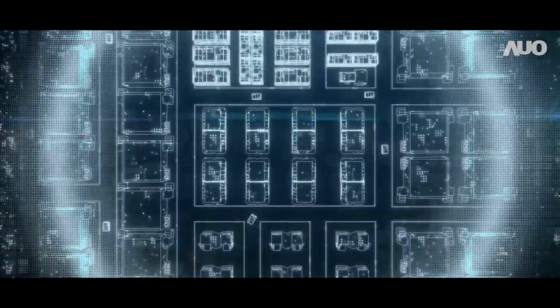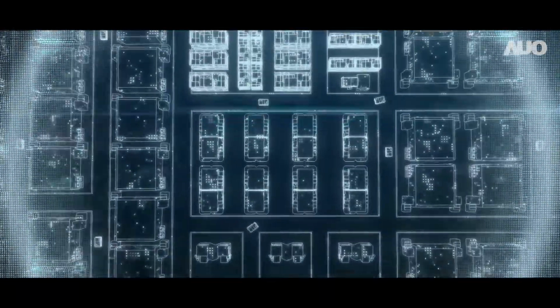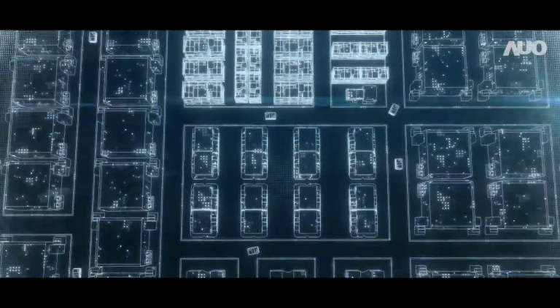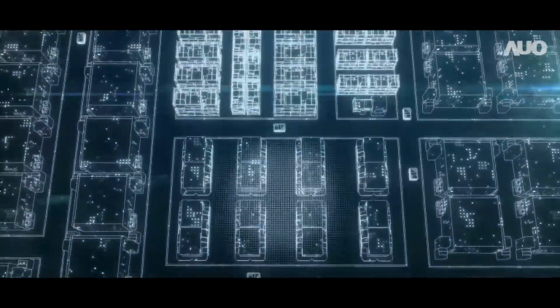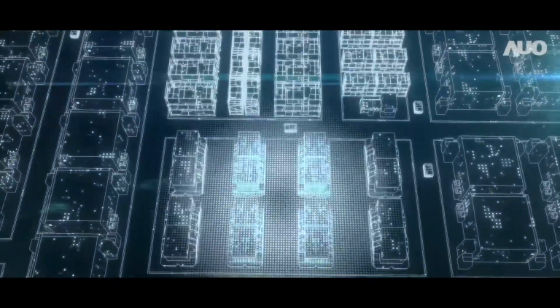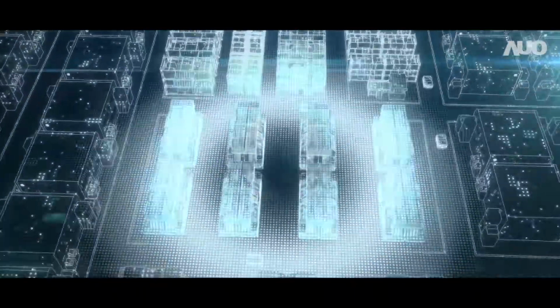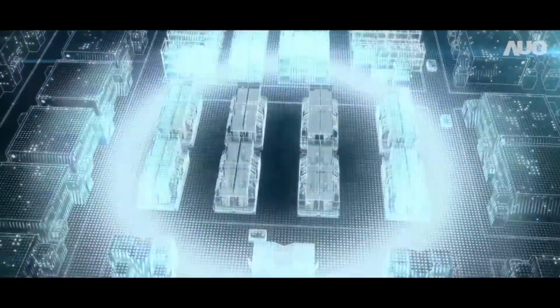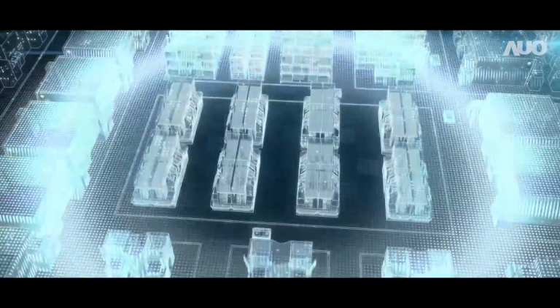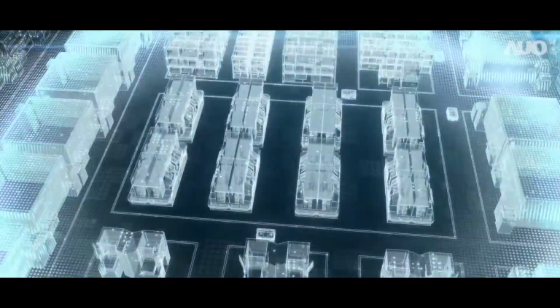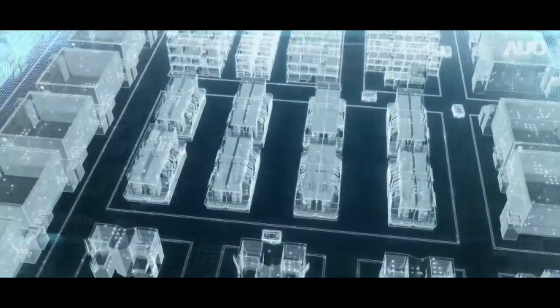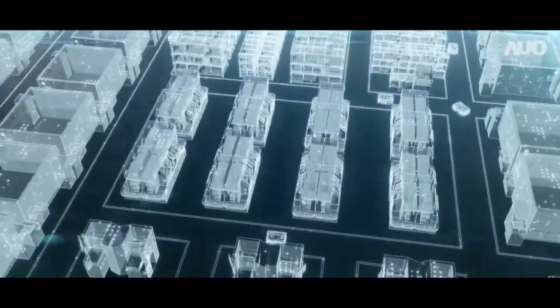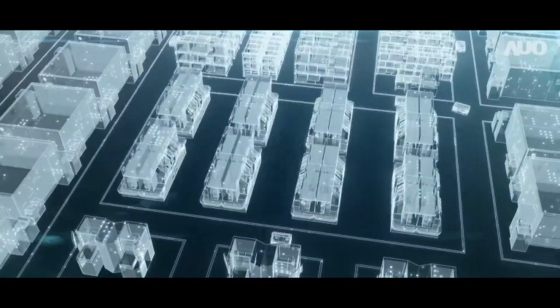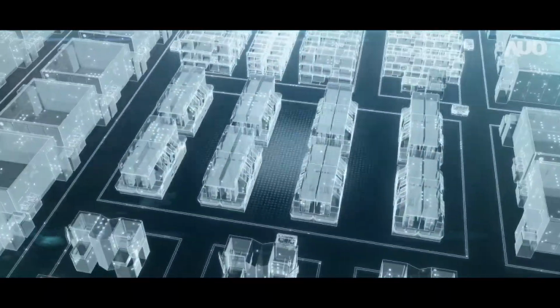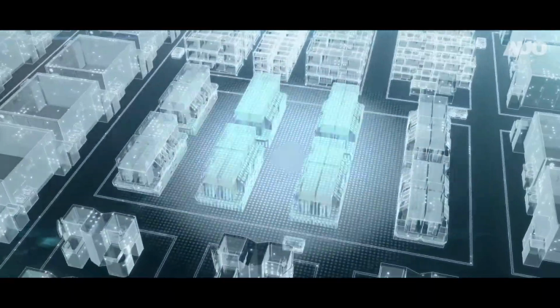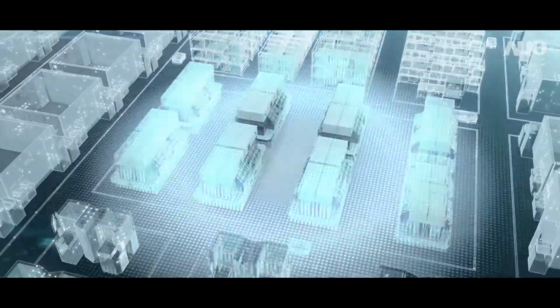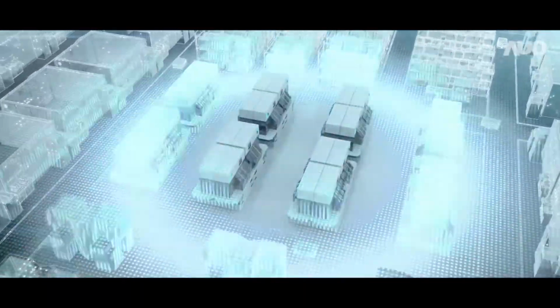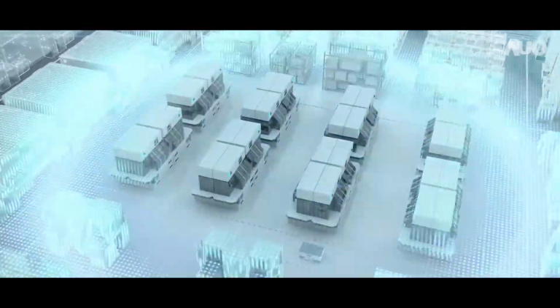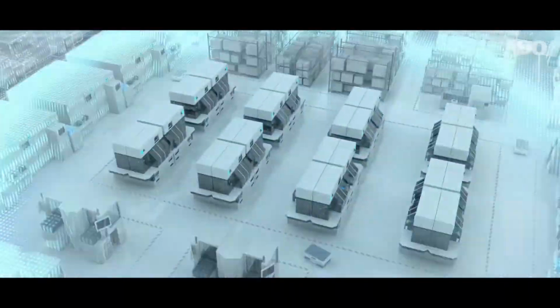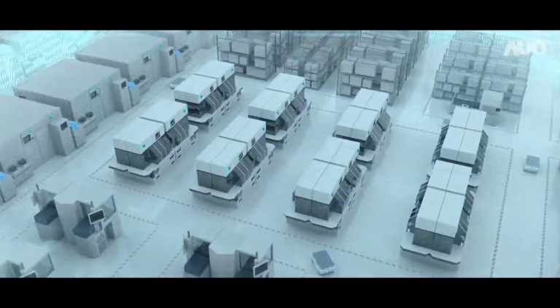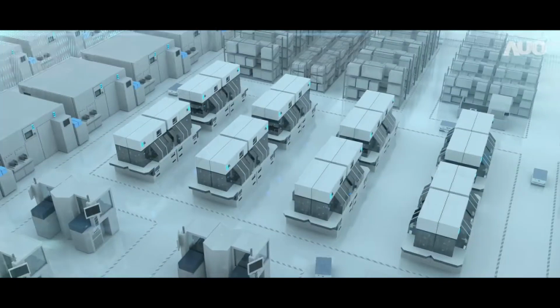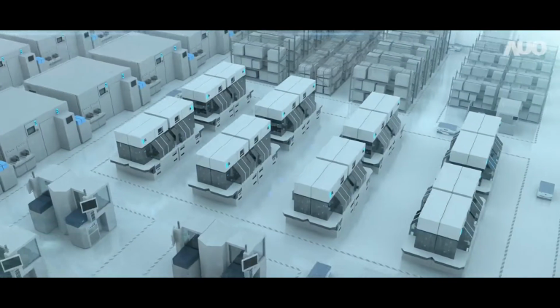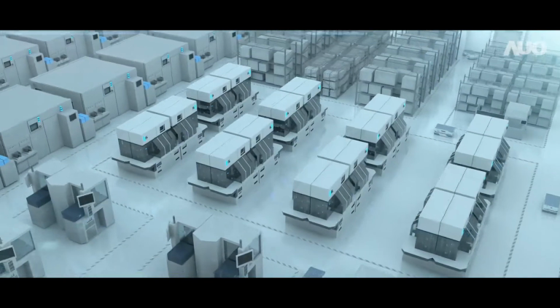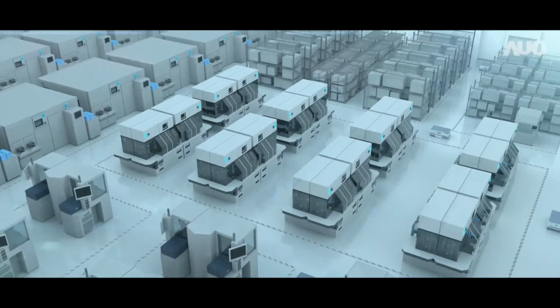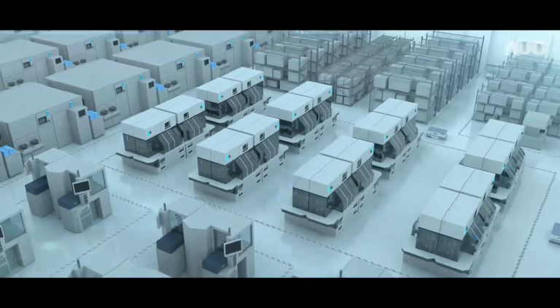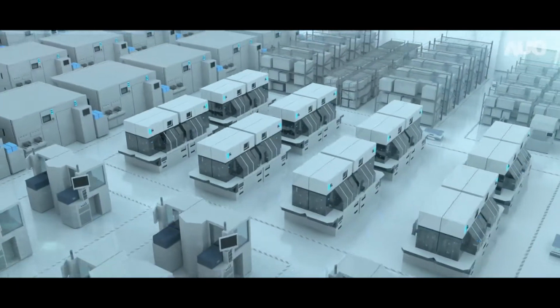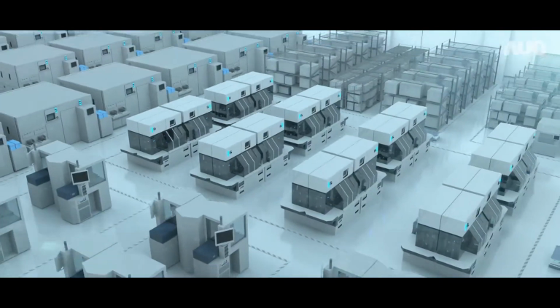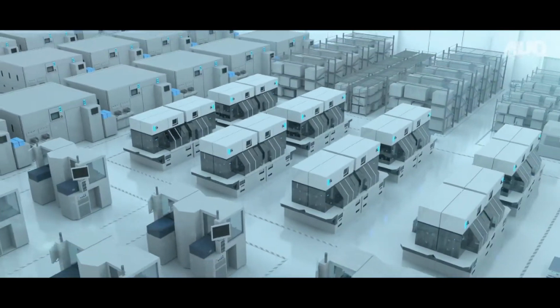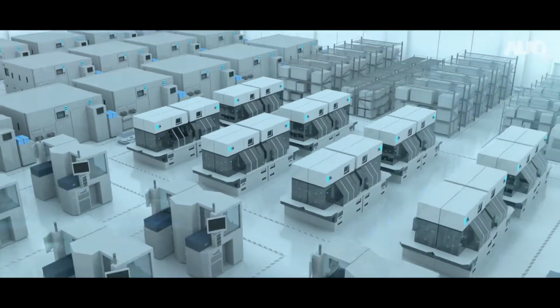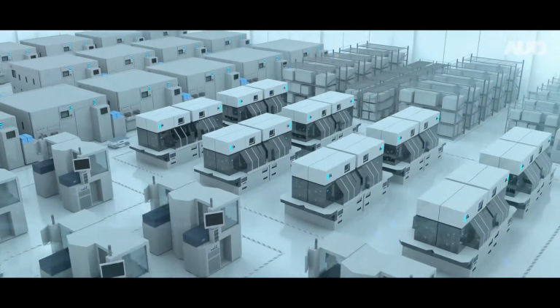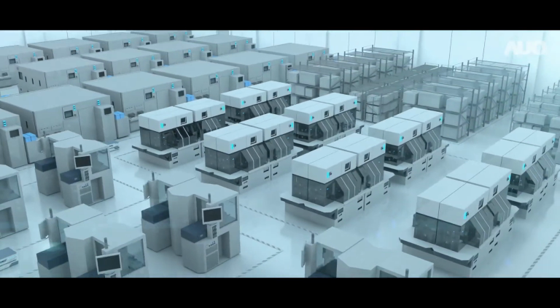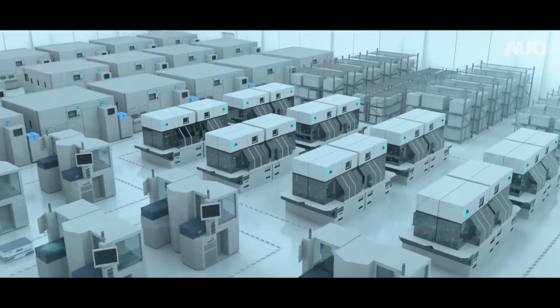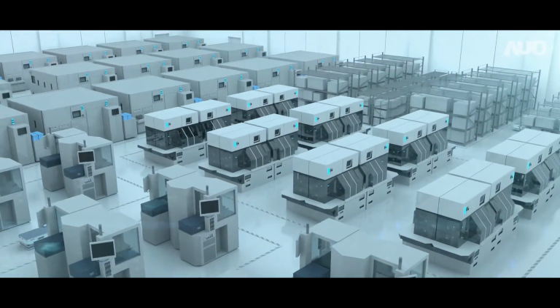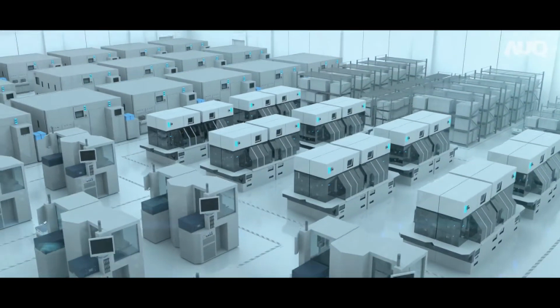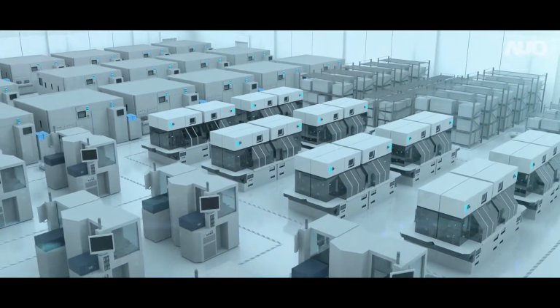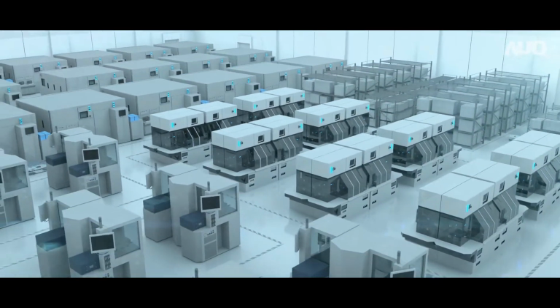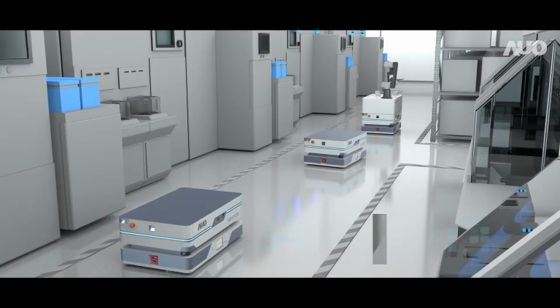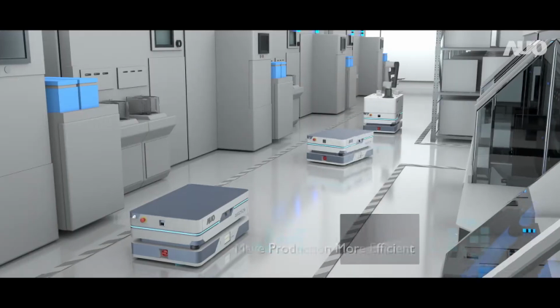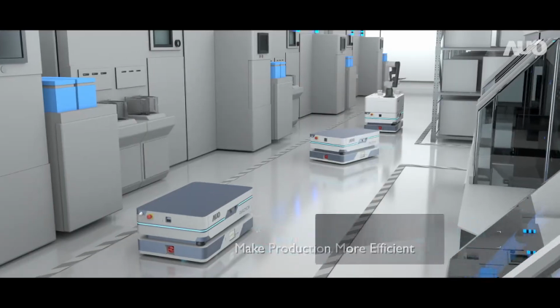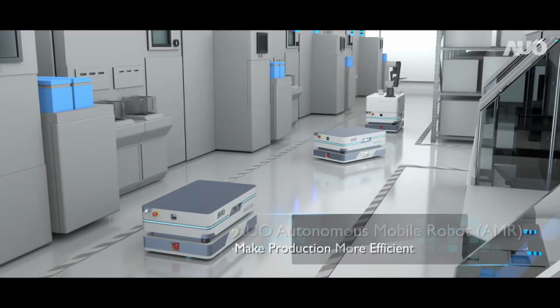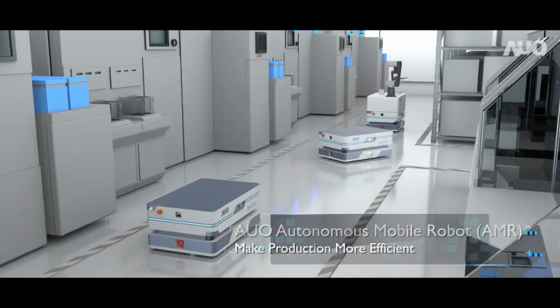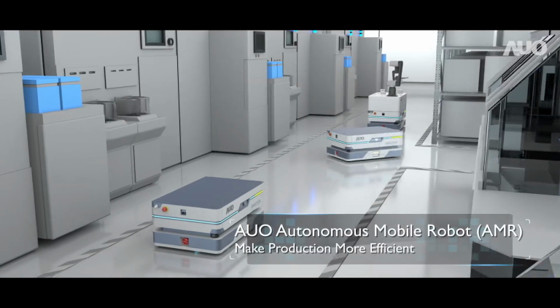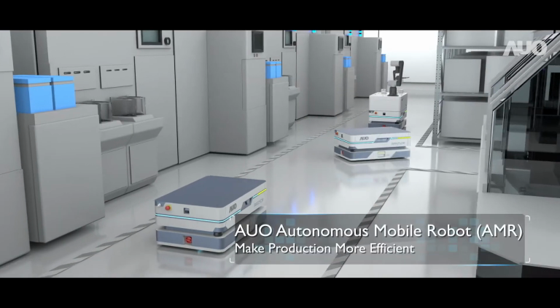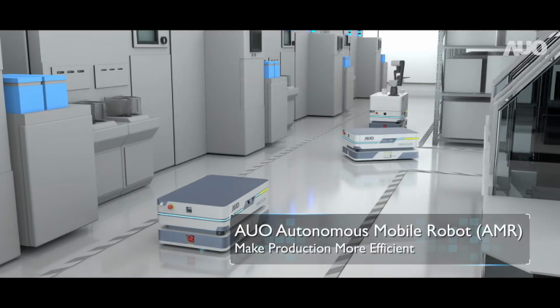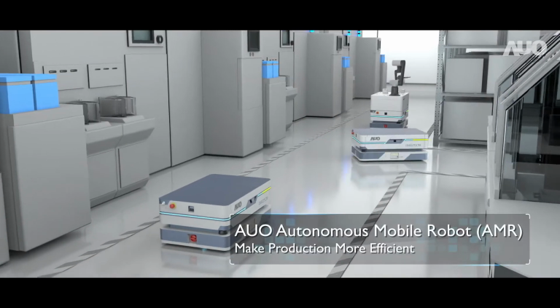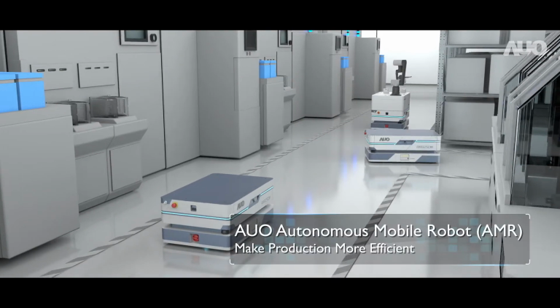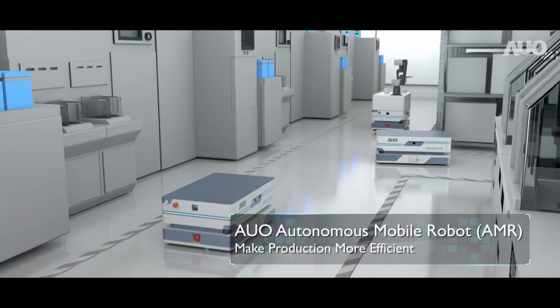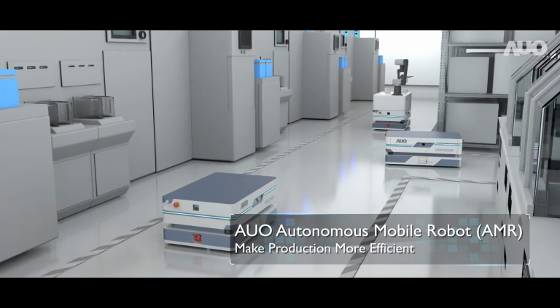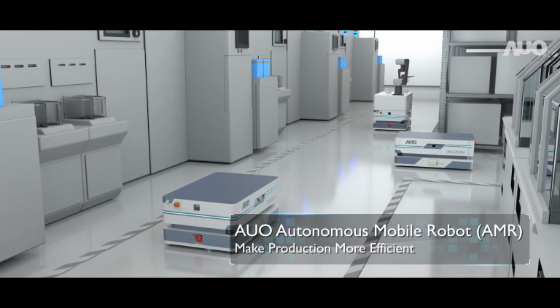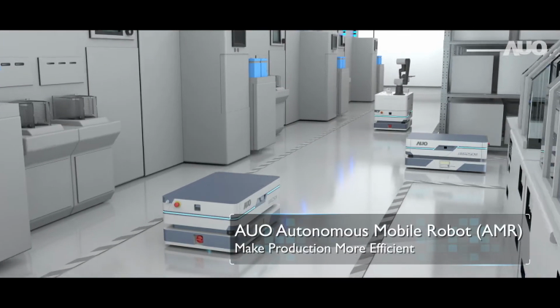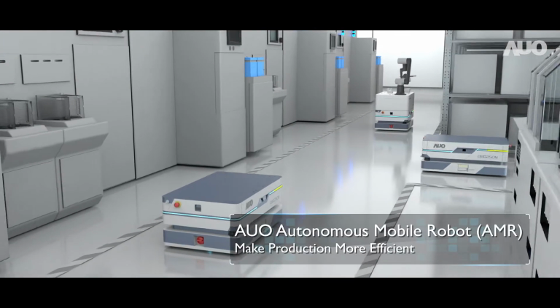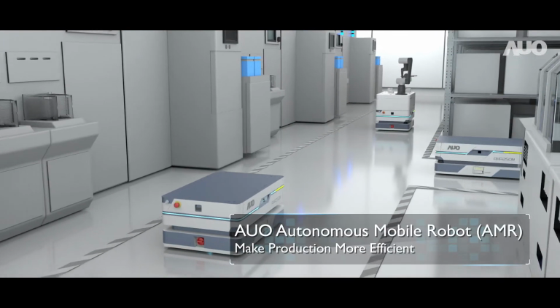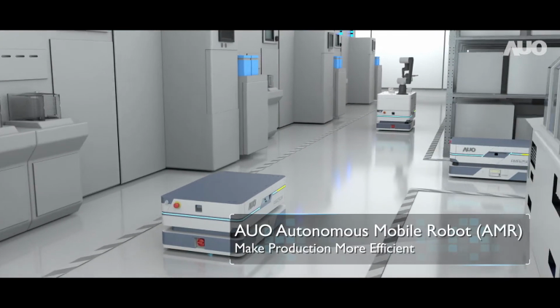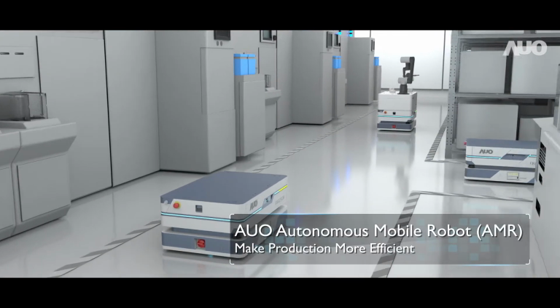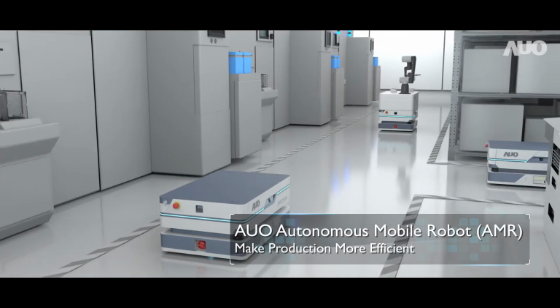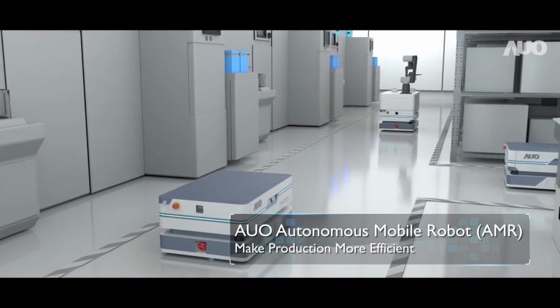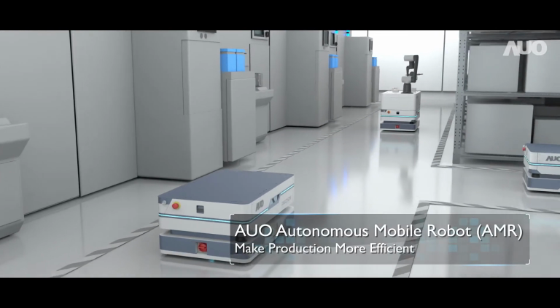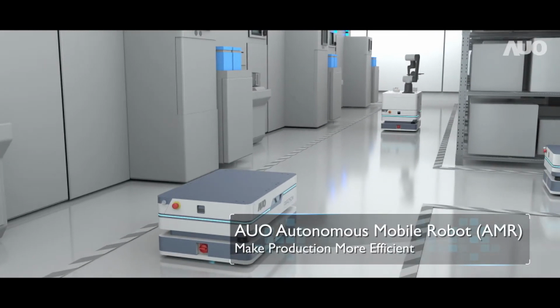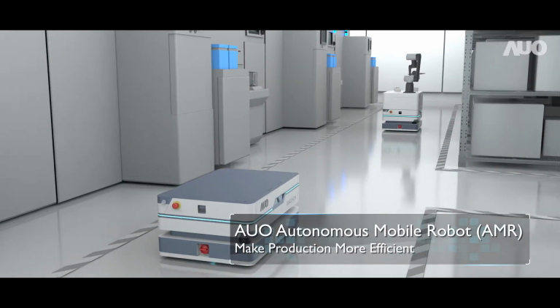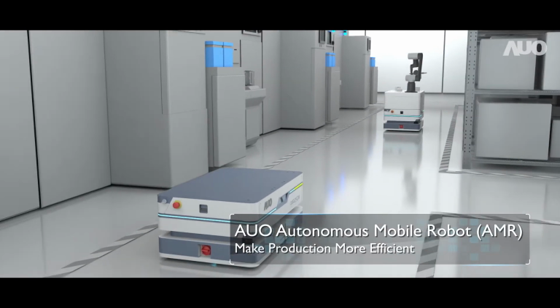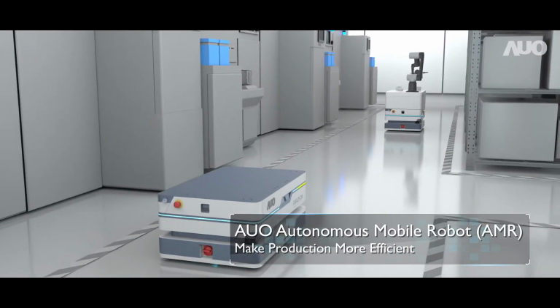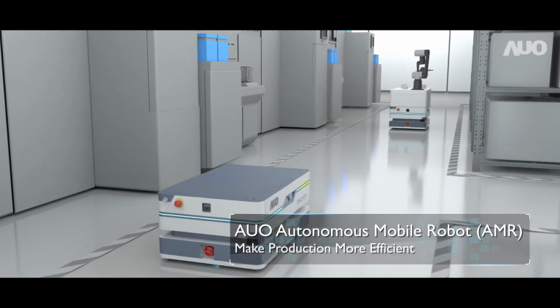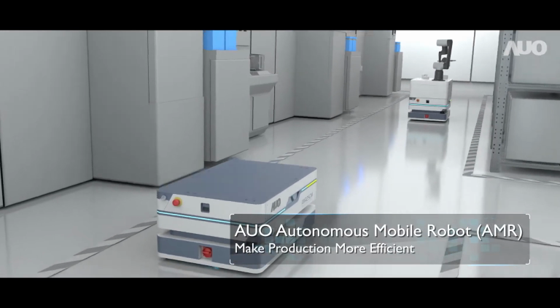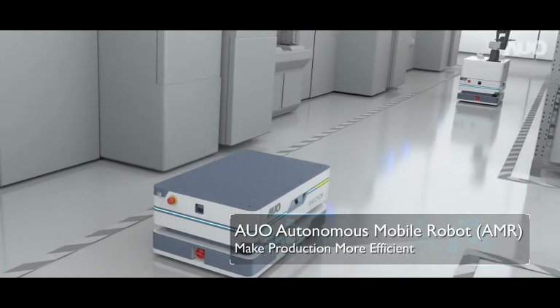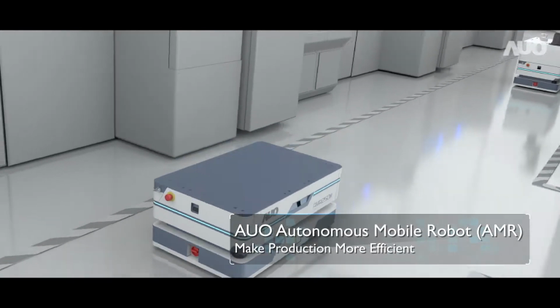Welcome to AUO Future Factory. With Autonomous Mobile Robot, we have evolved from automation to autonomy.